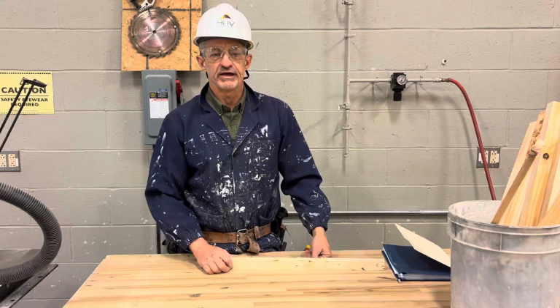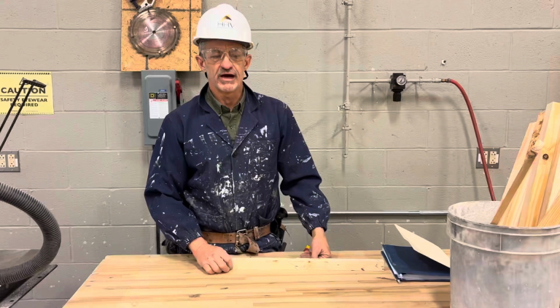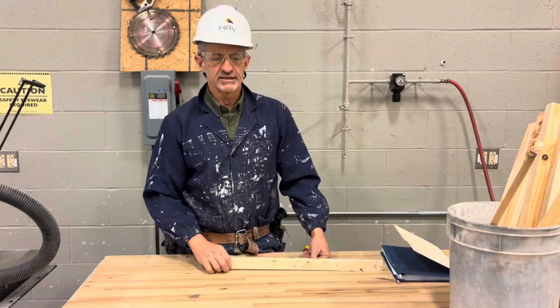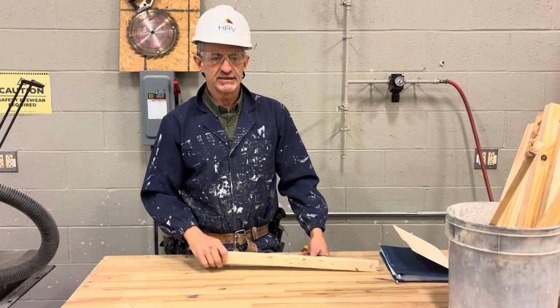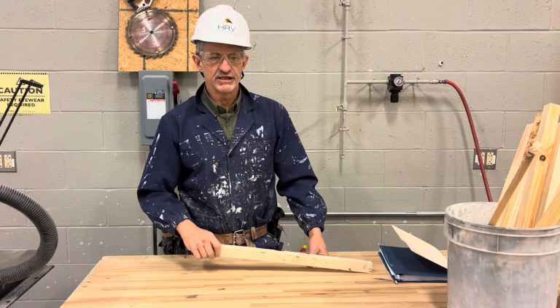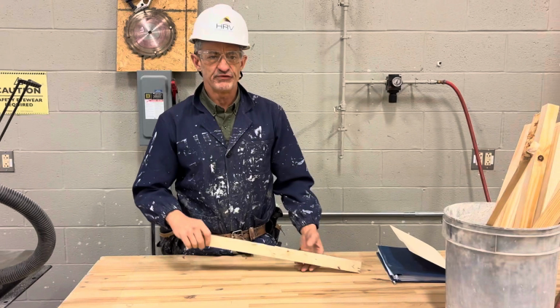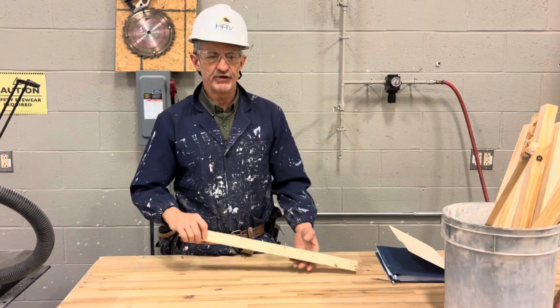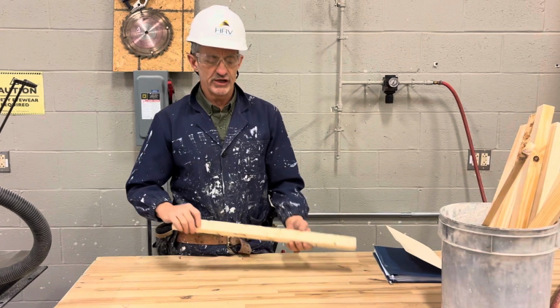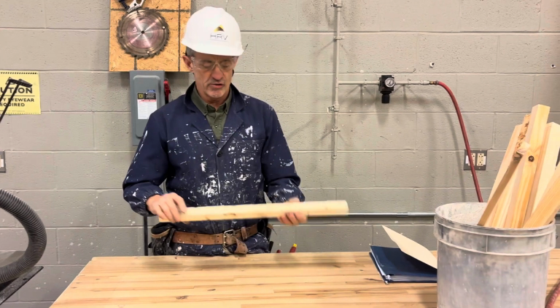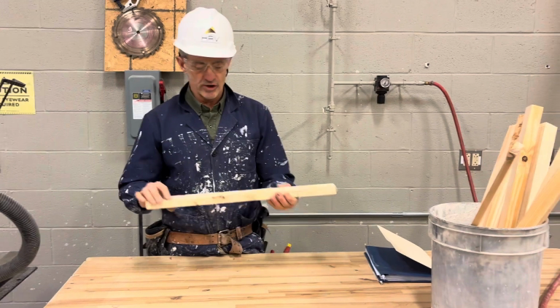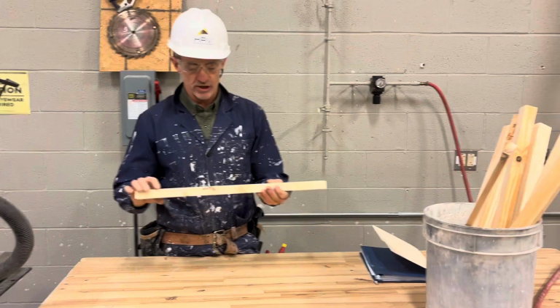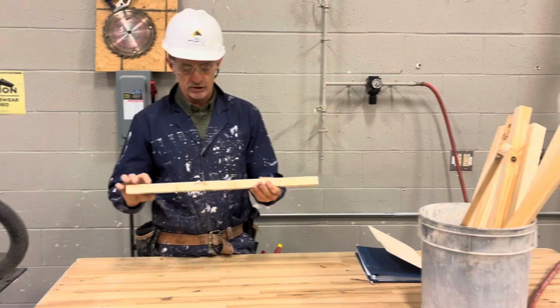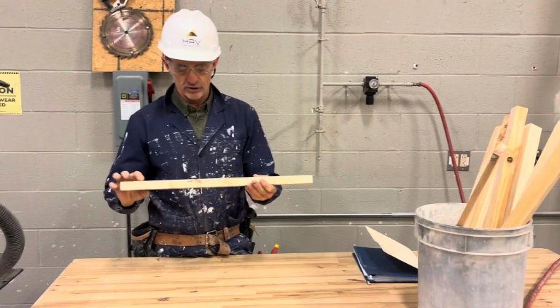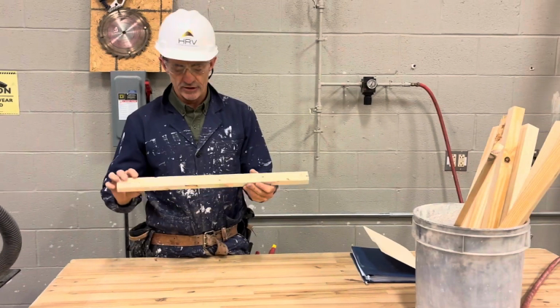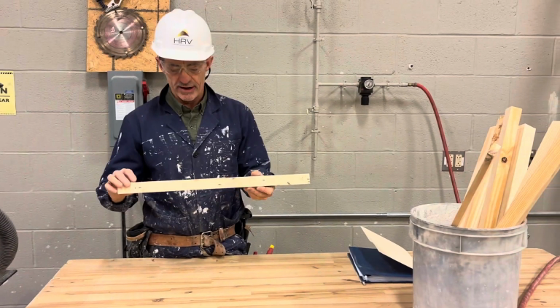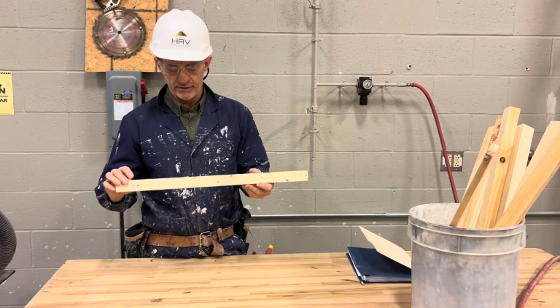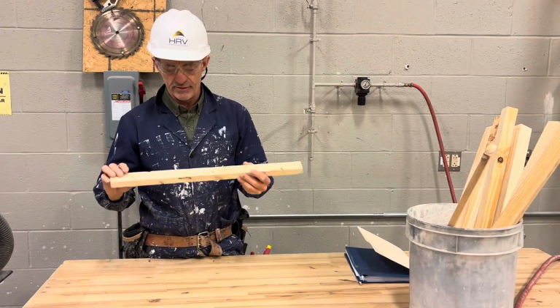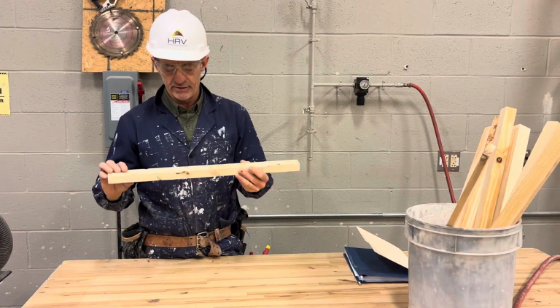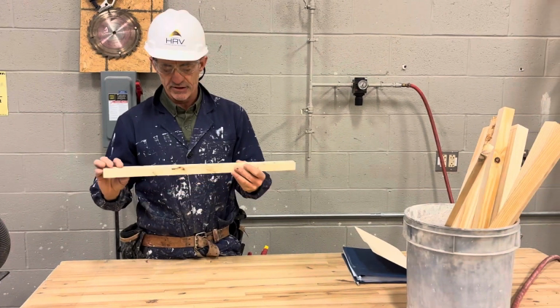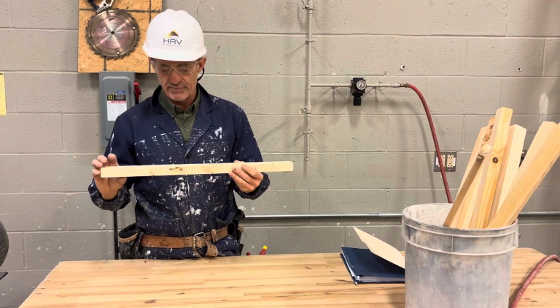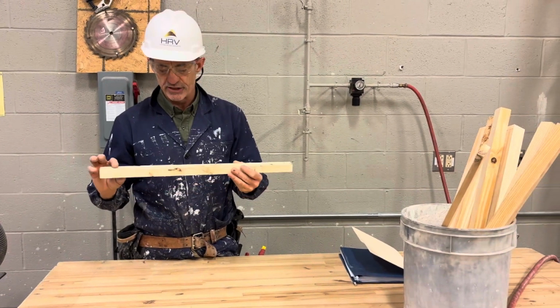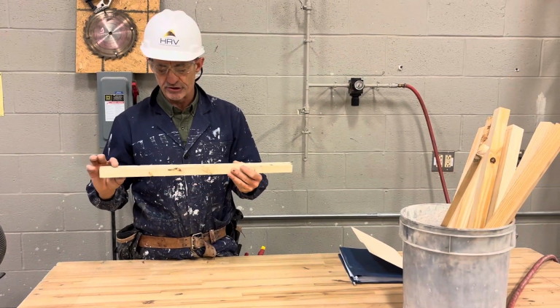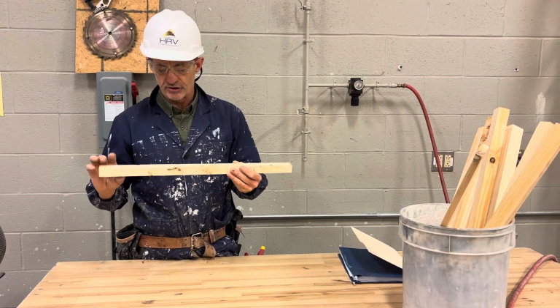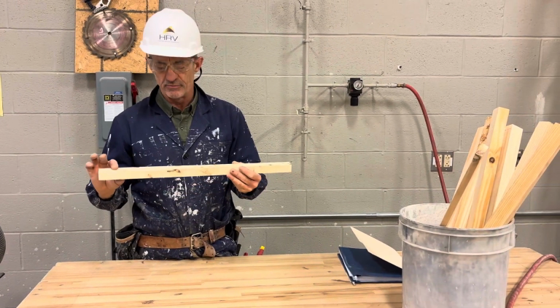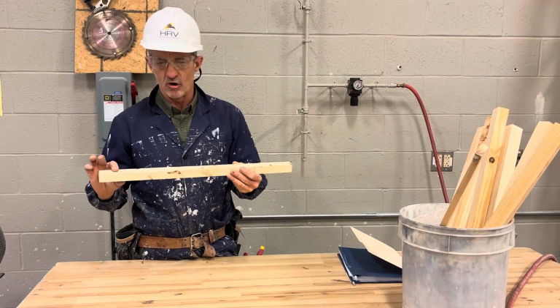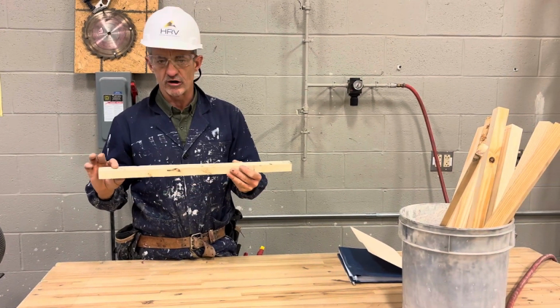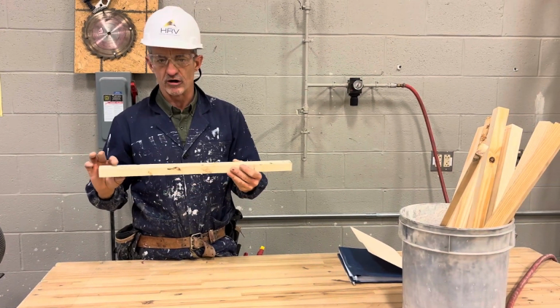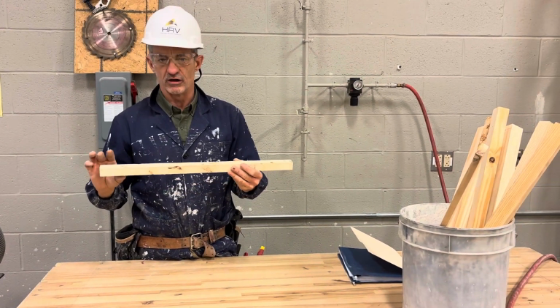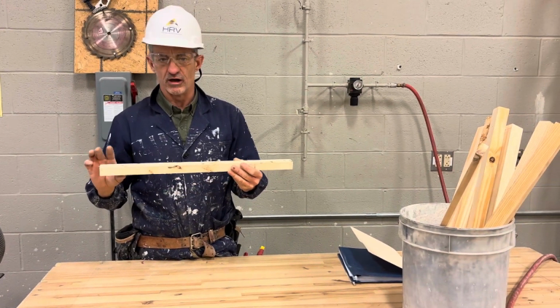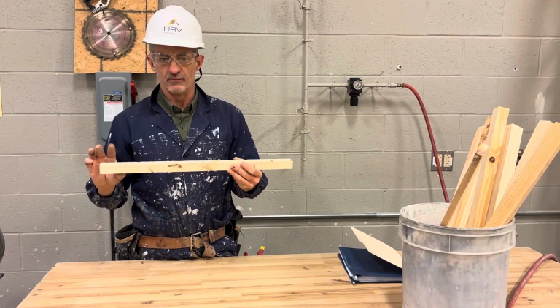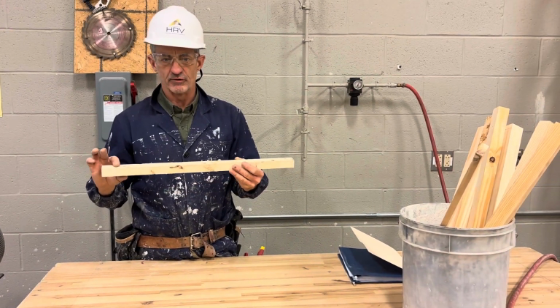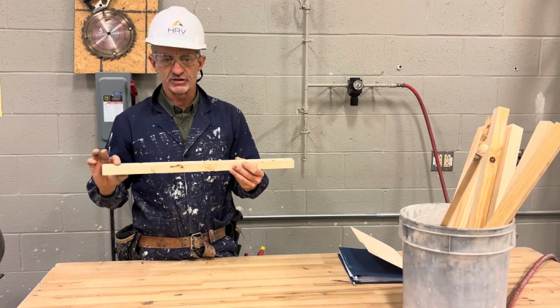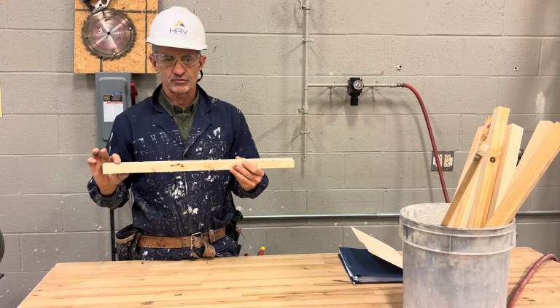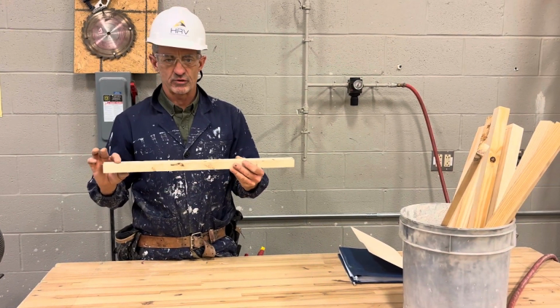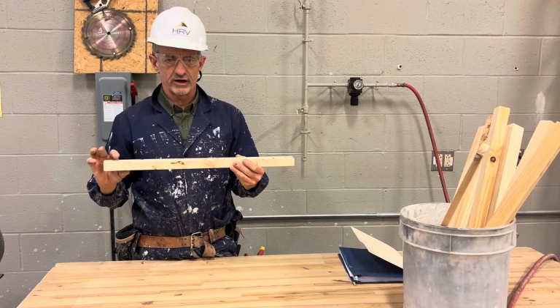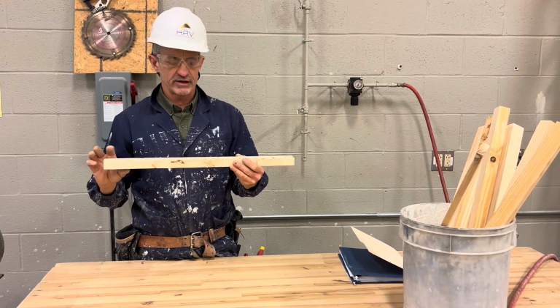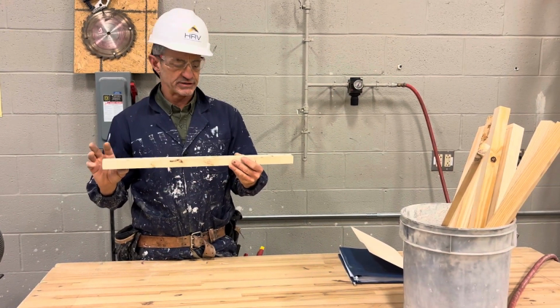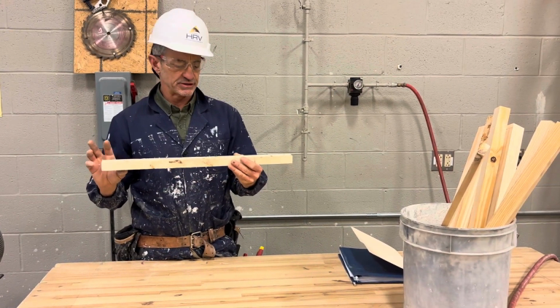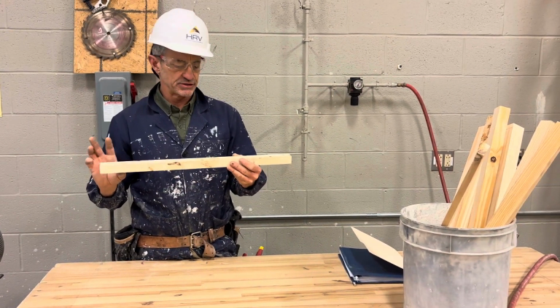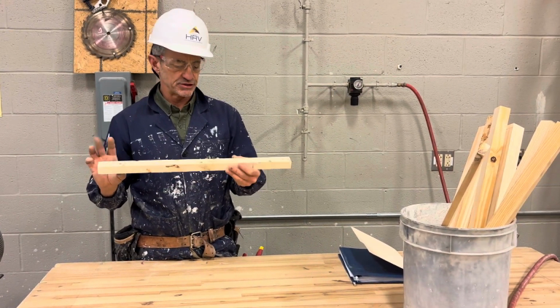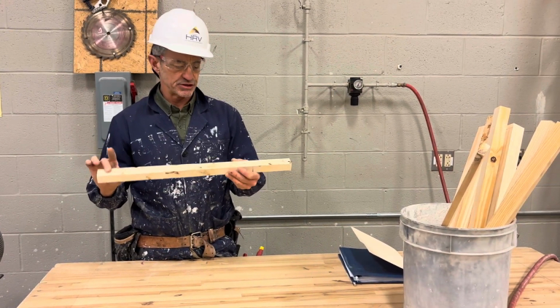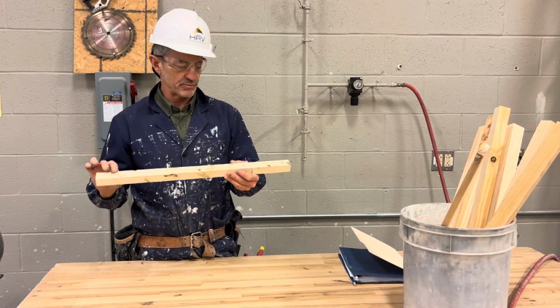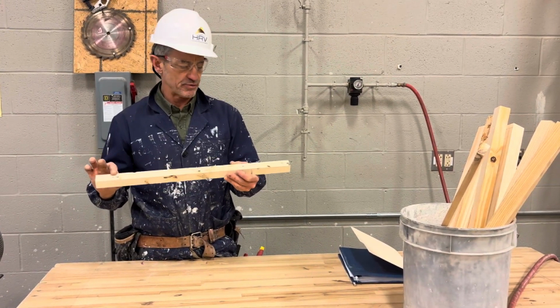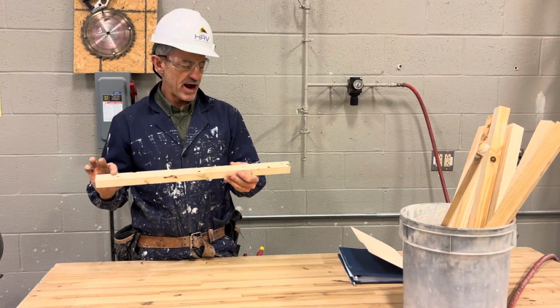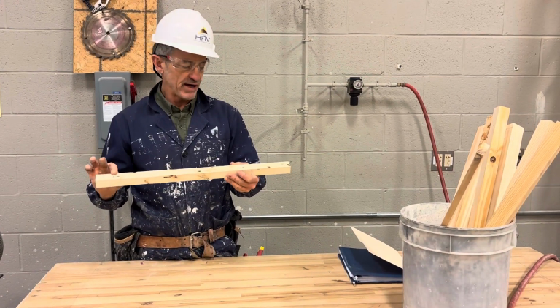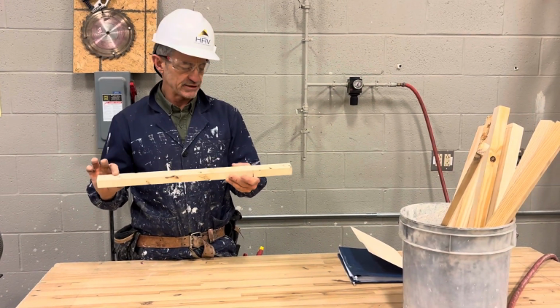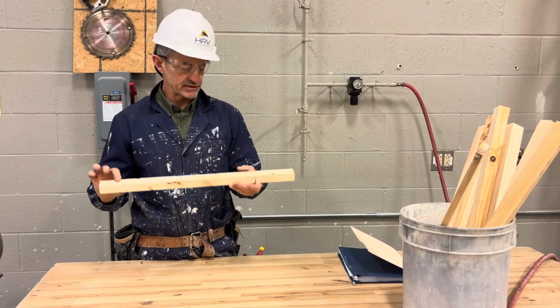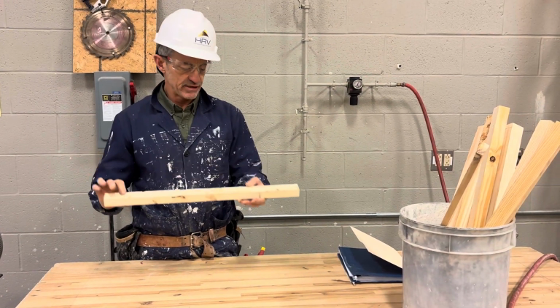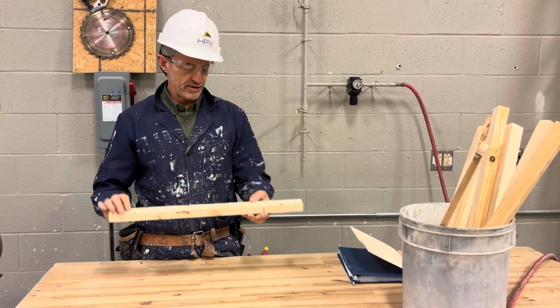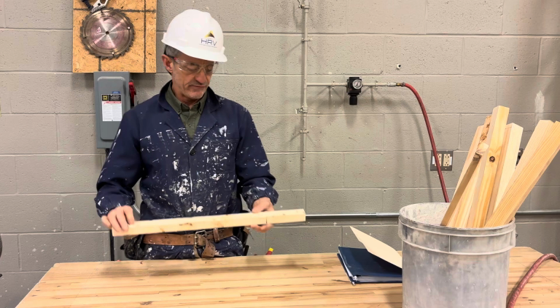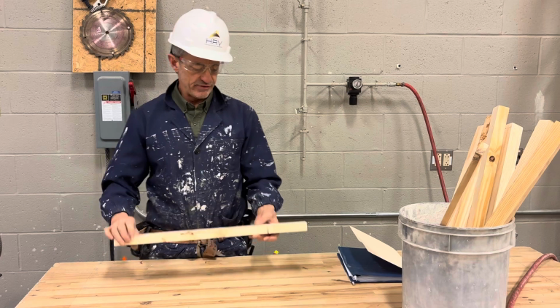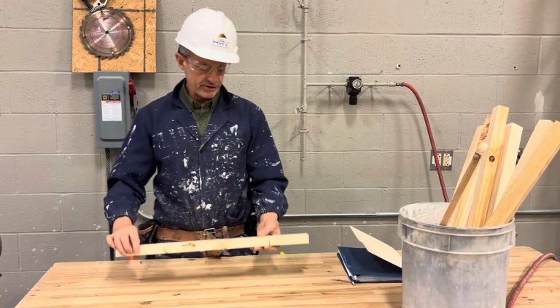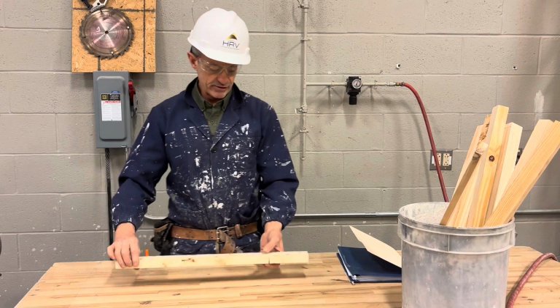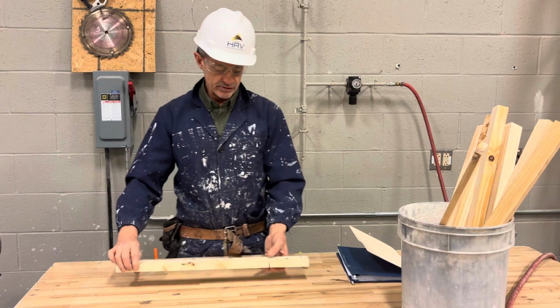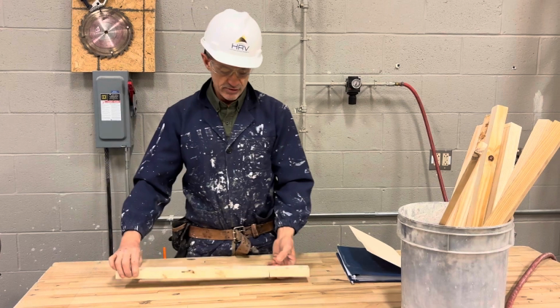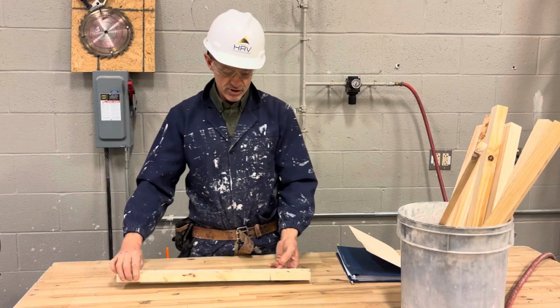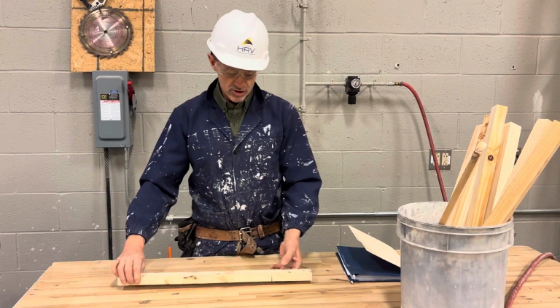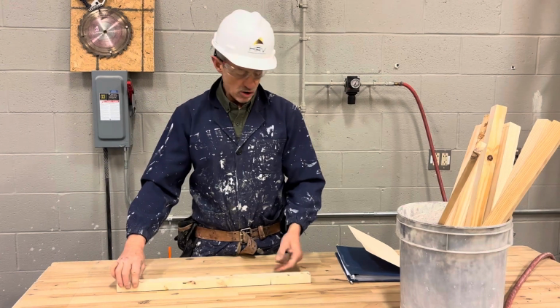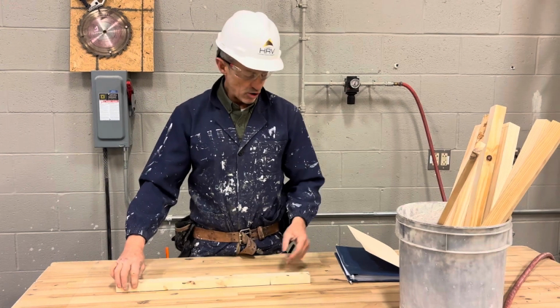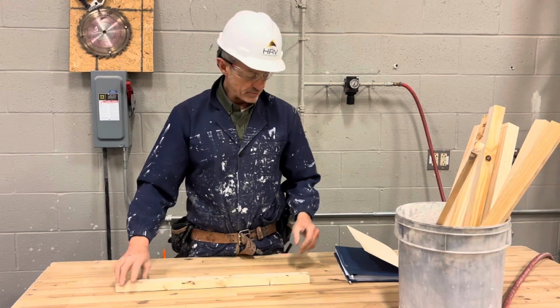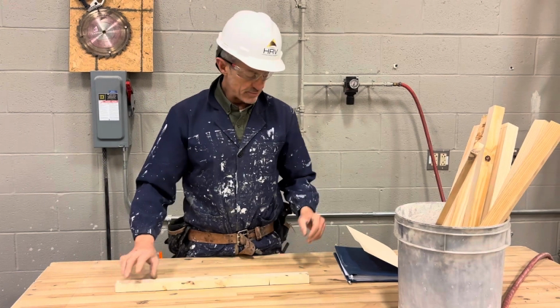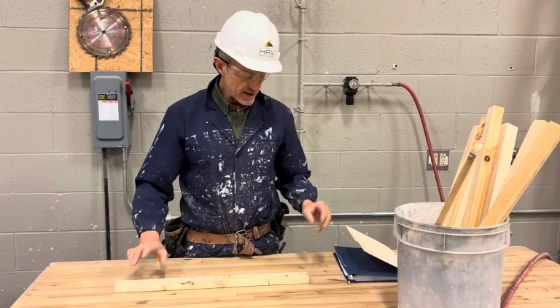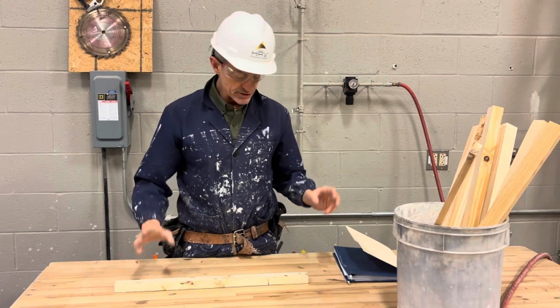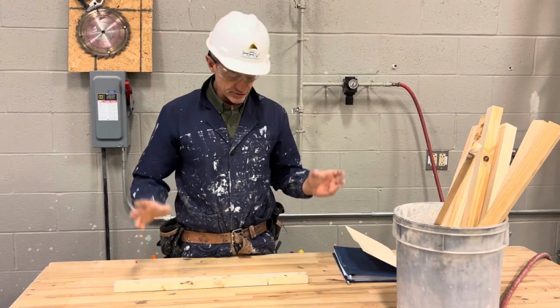Hey guys, in this video we're going to learn how to measure and mark our lumber with square cuts. This is just a practice video on measuring.